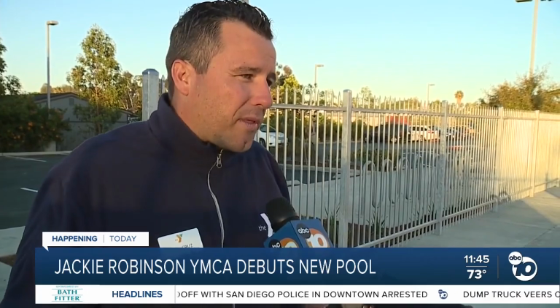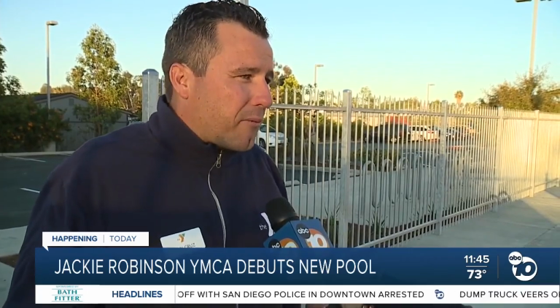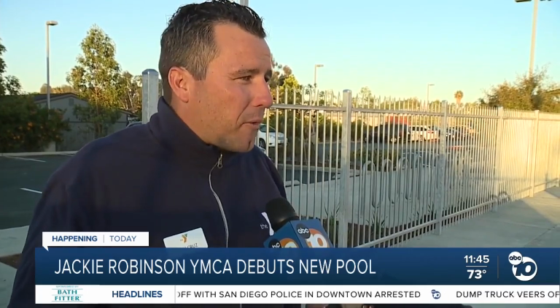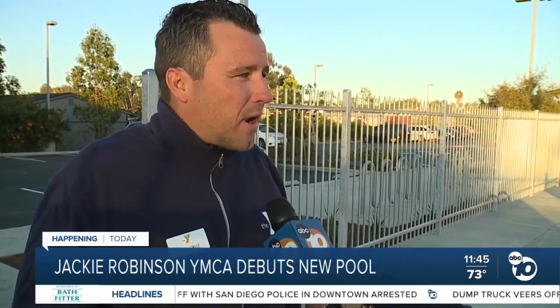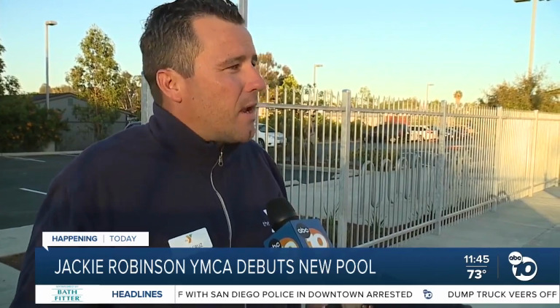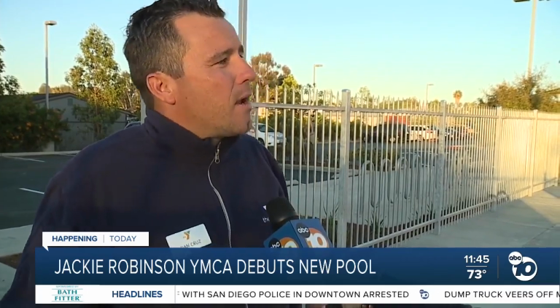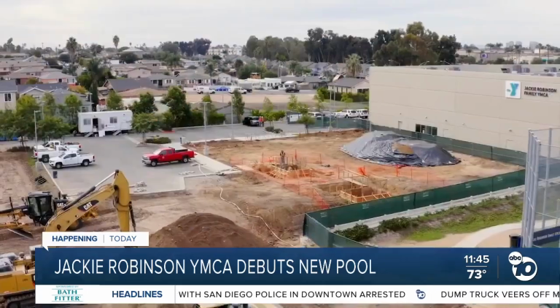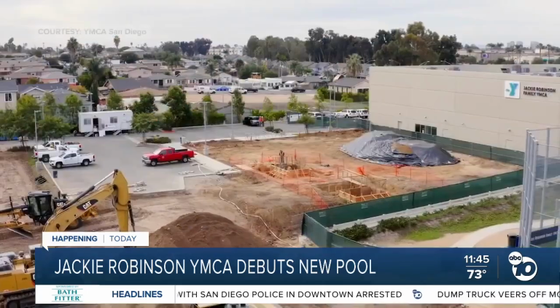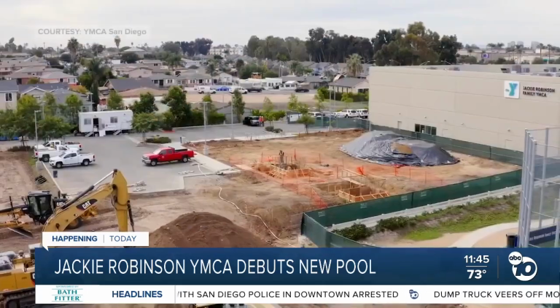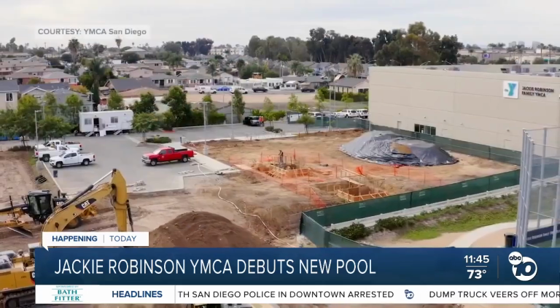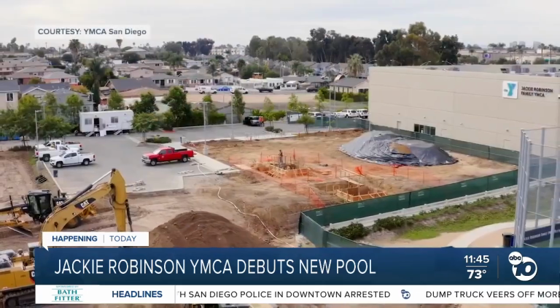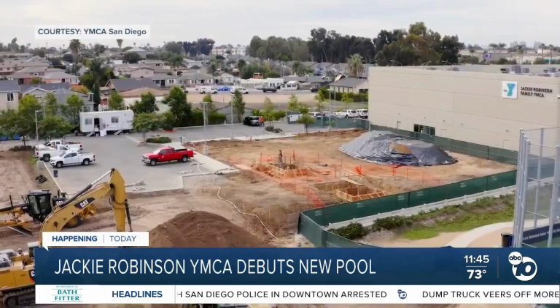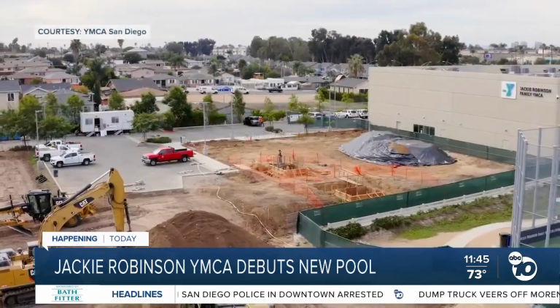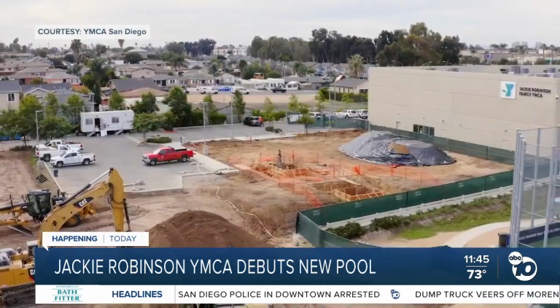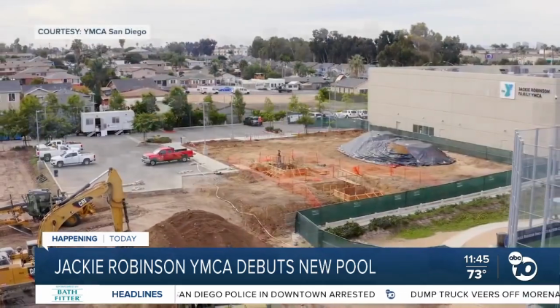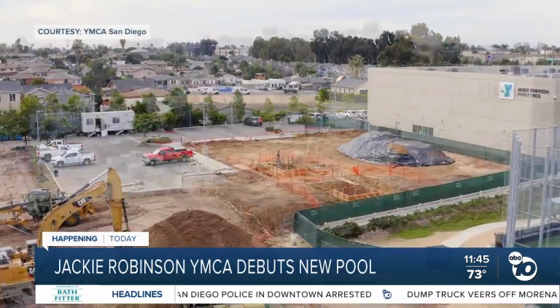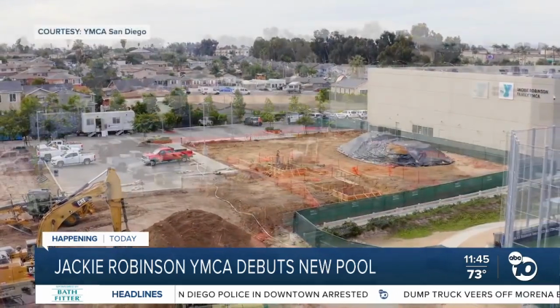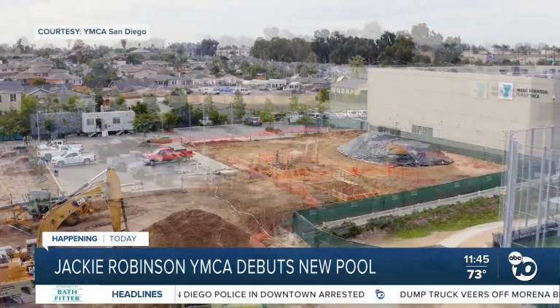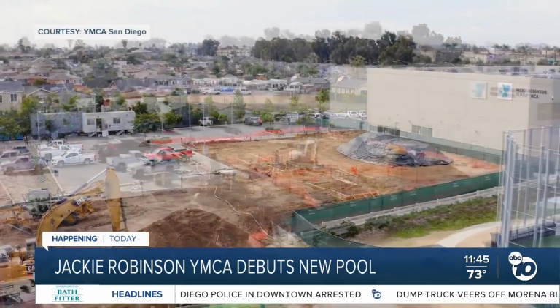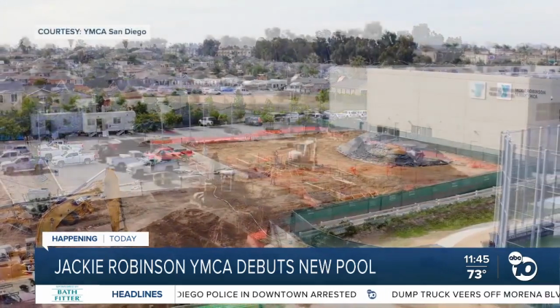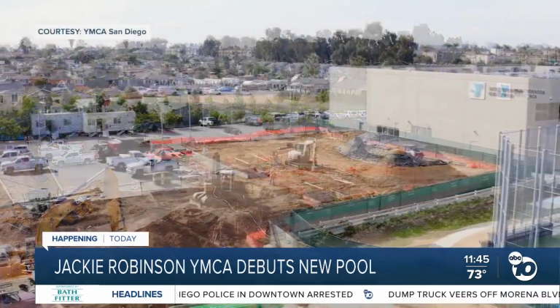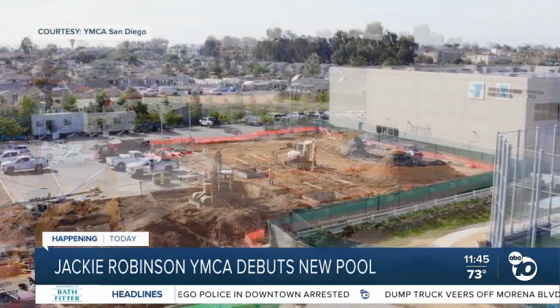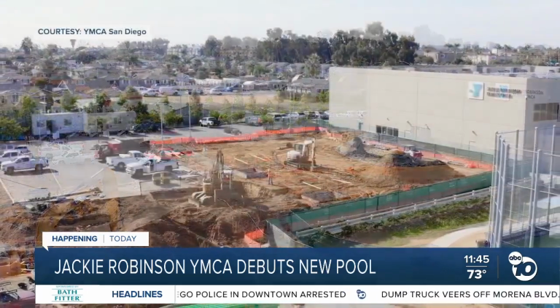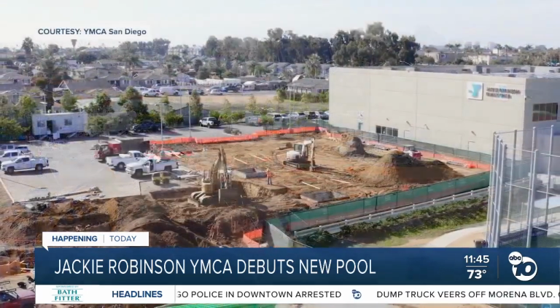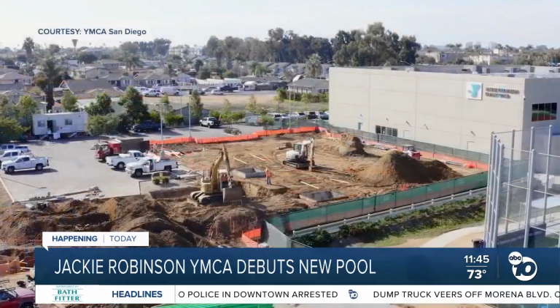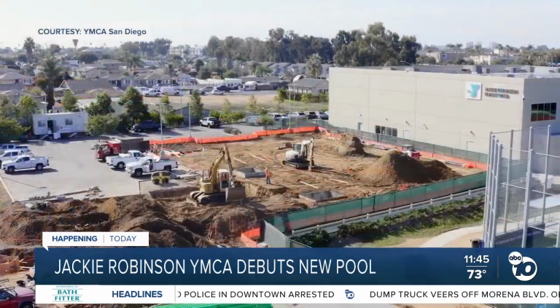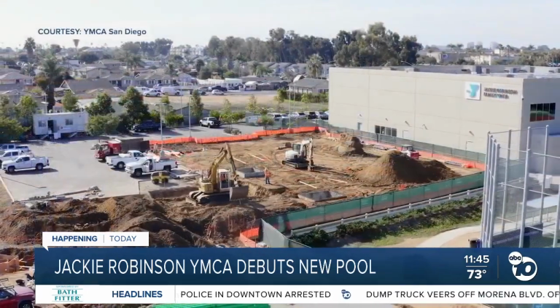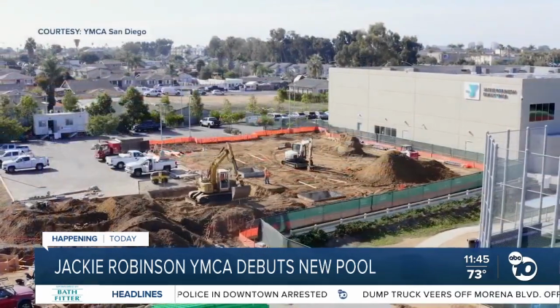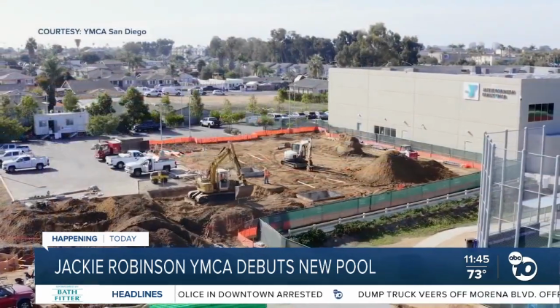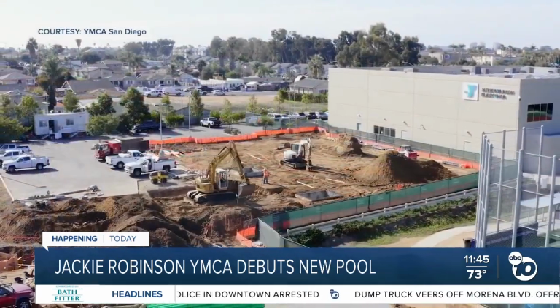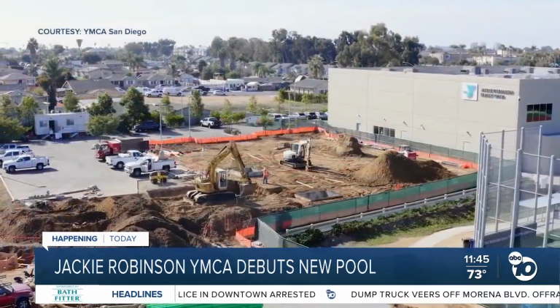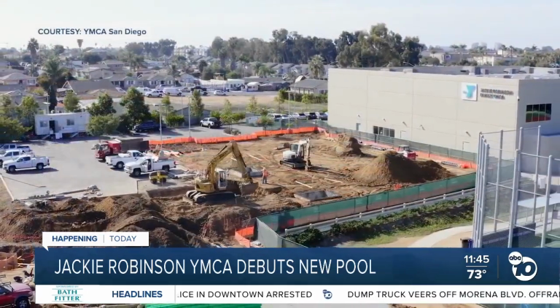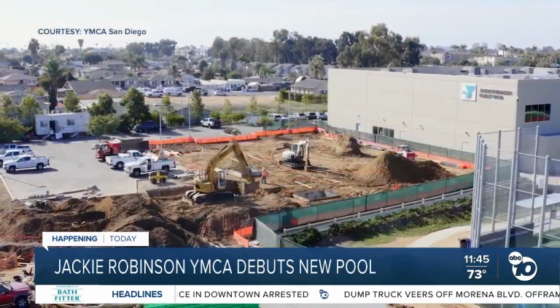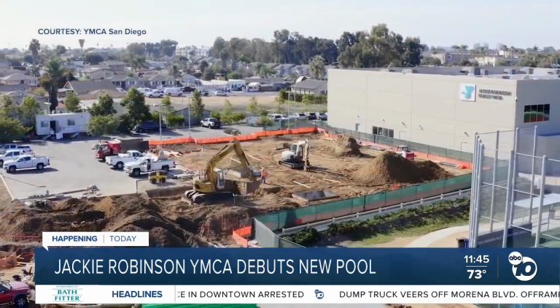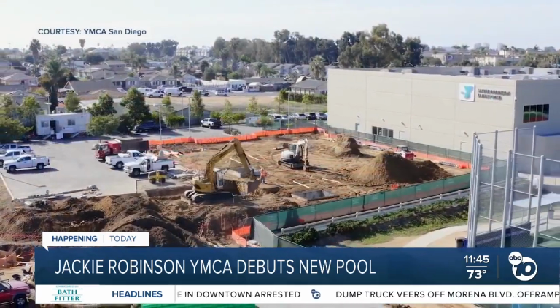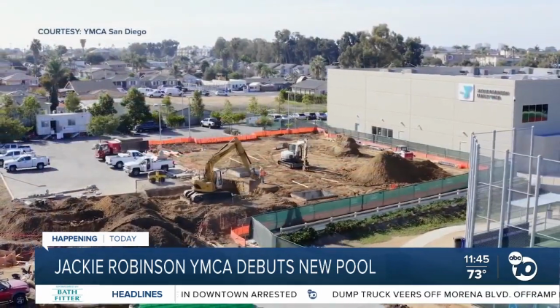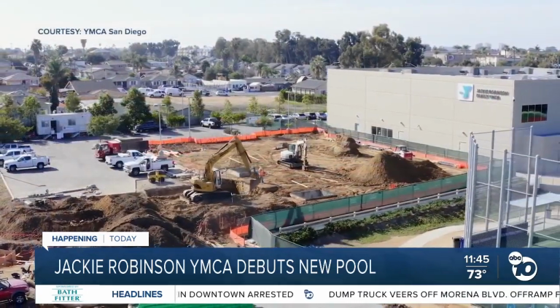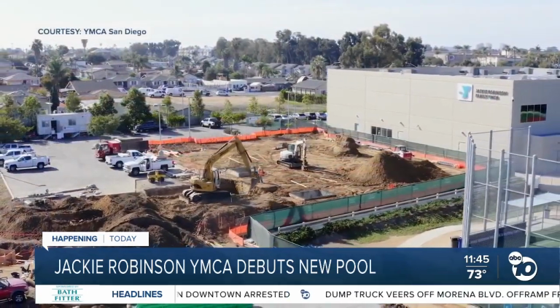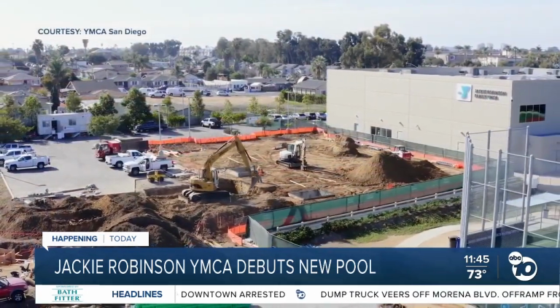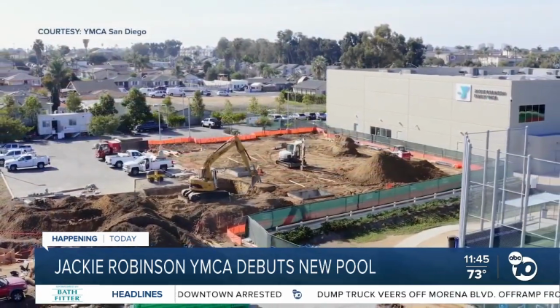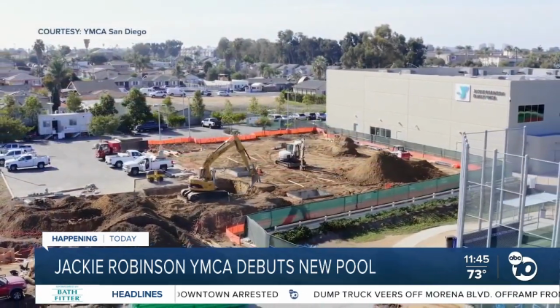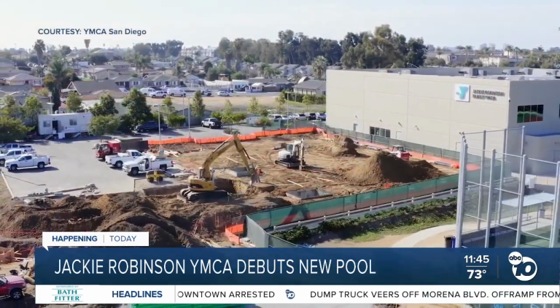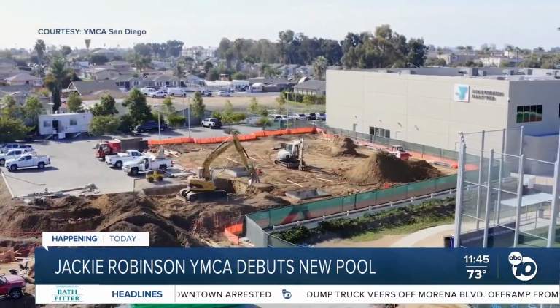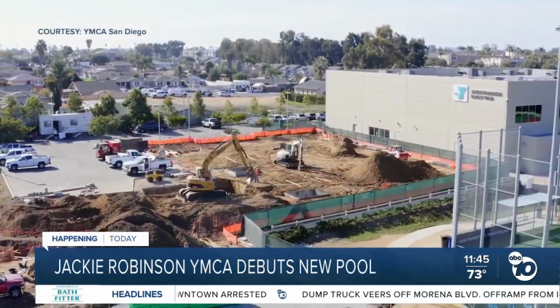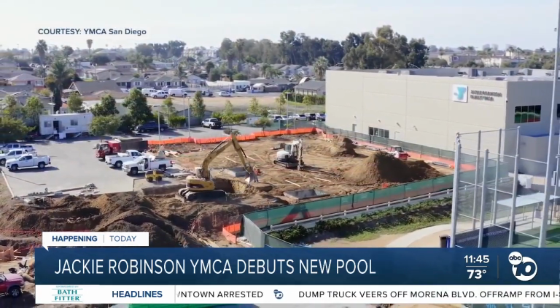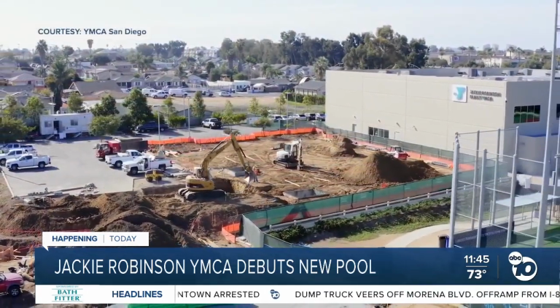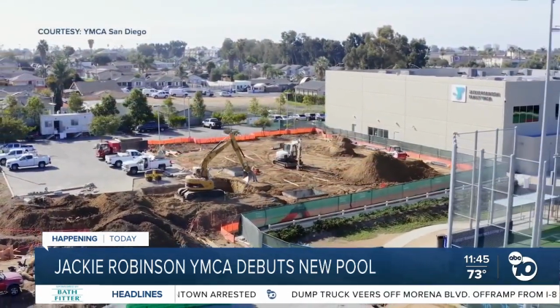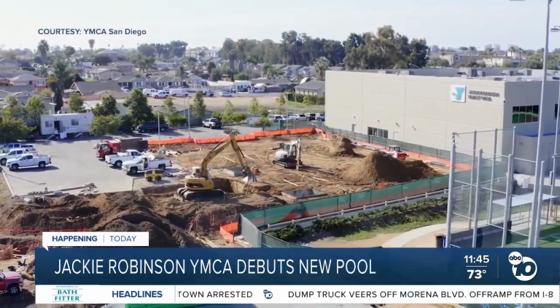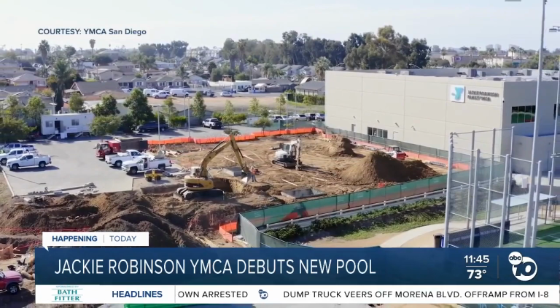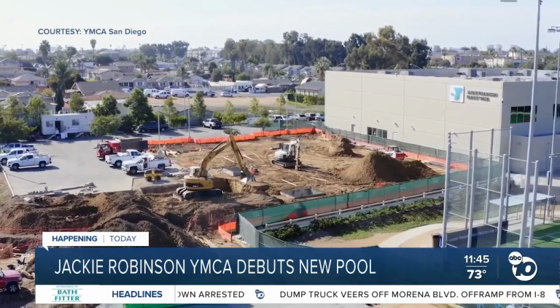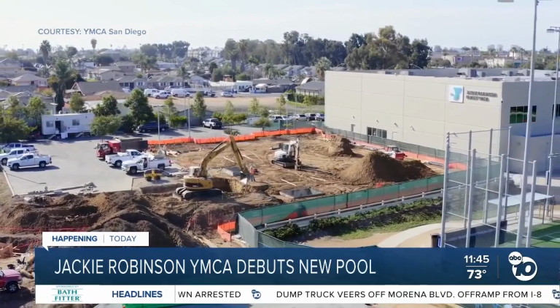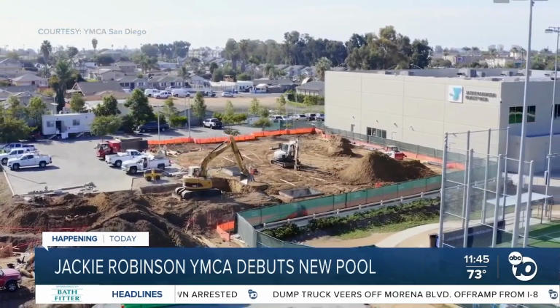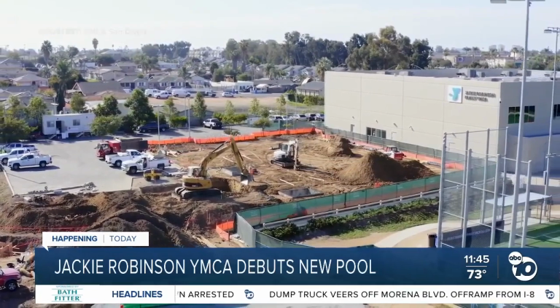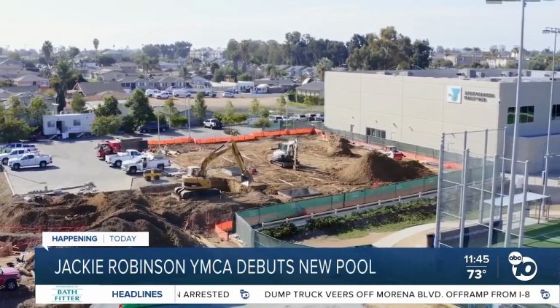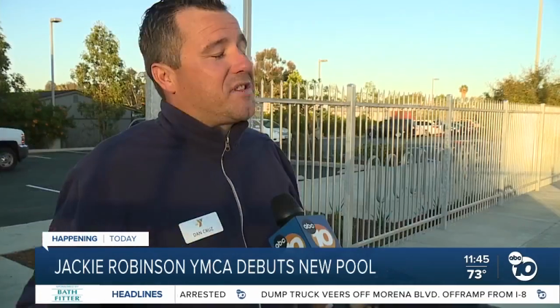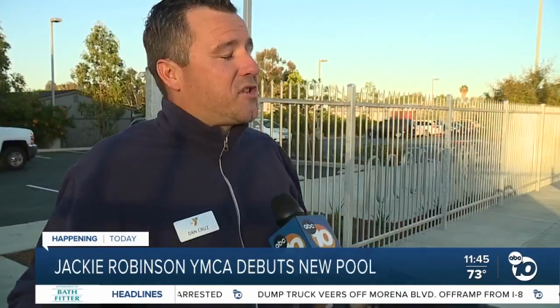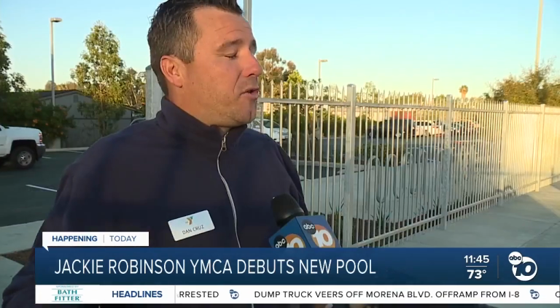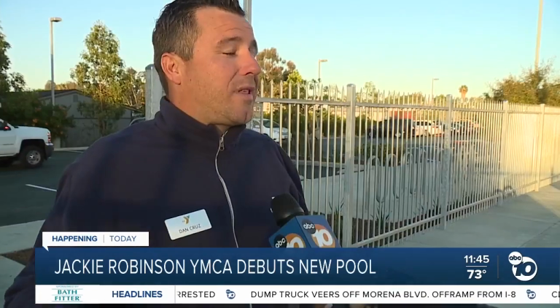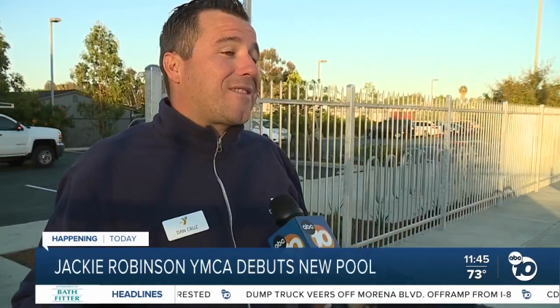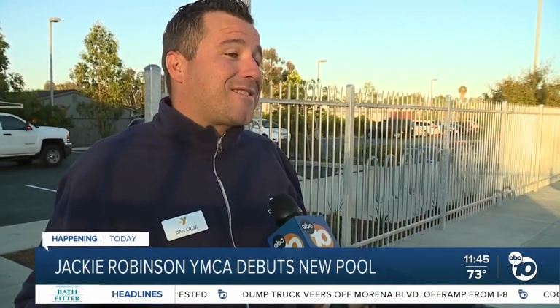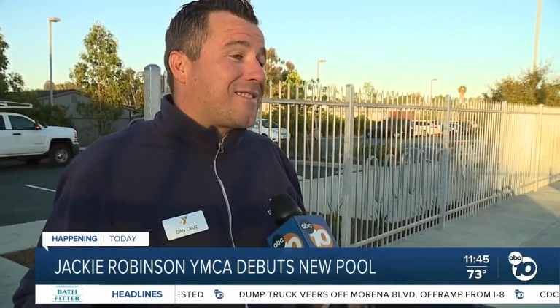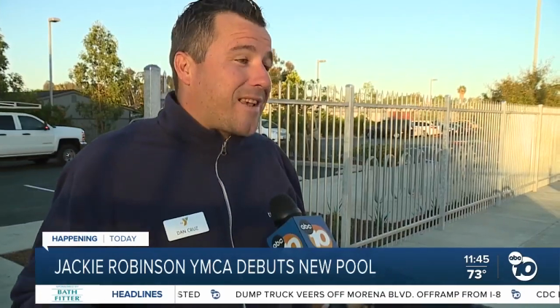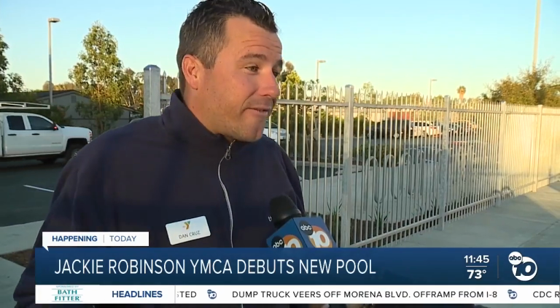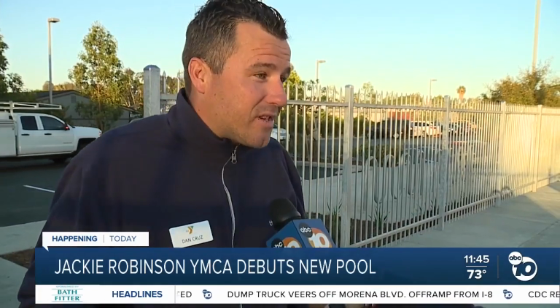In 1943, after the renovation in 2015, we have not had a place to swim south of the 94 since 2017.